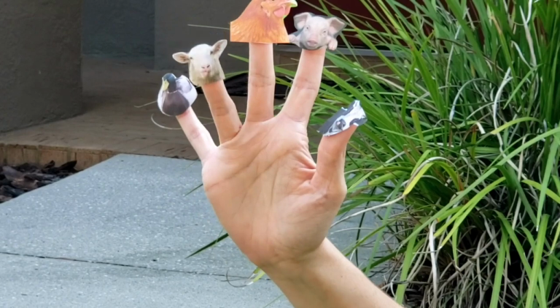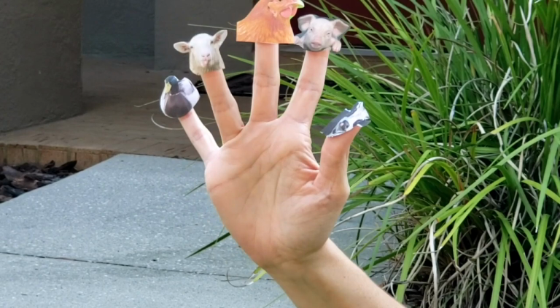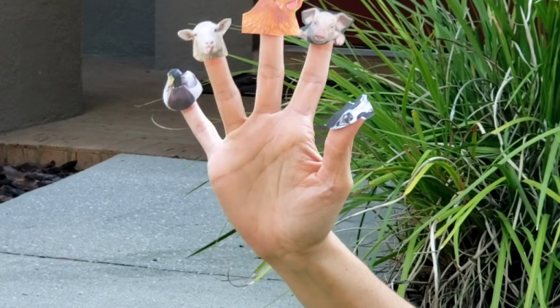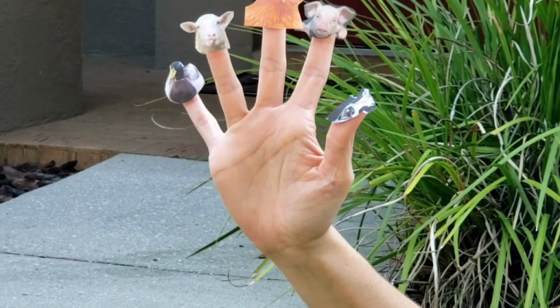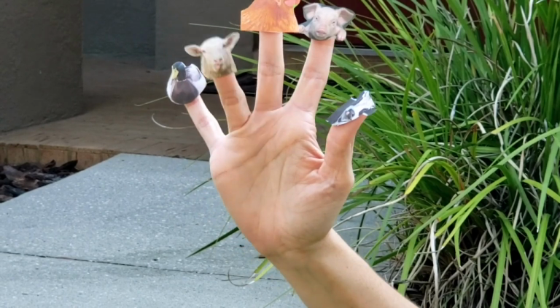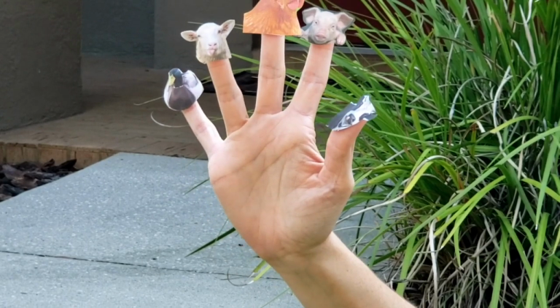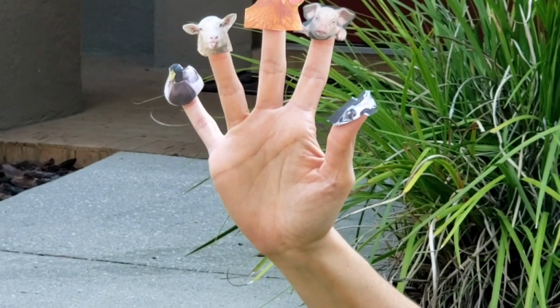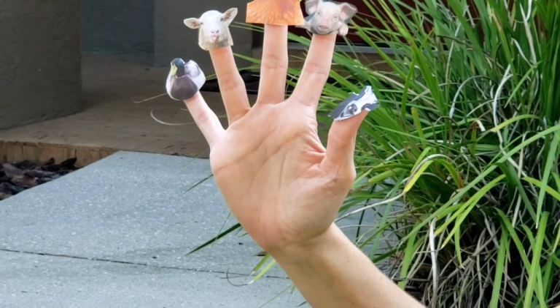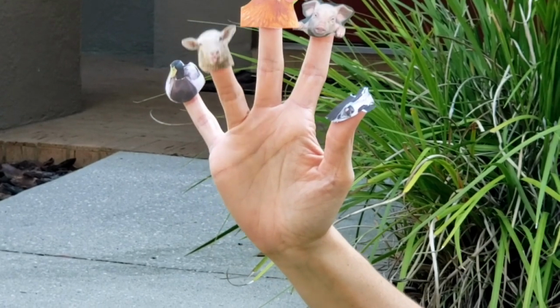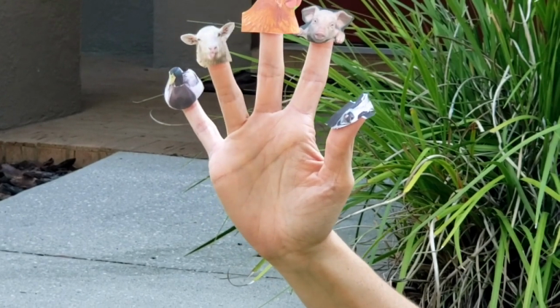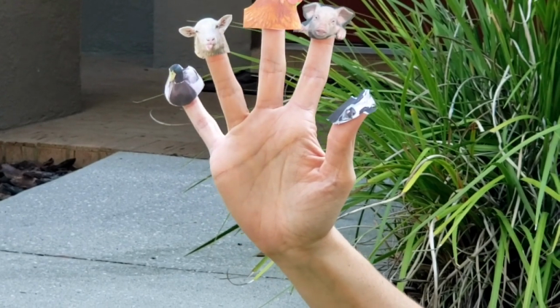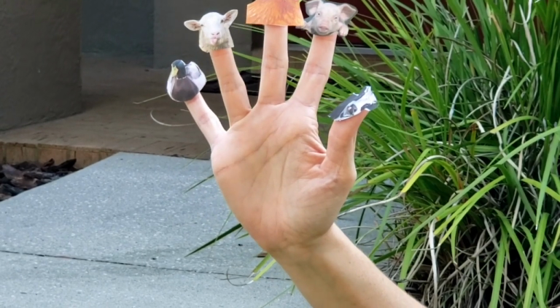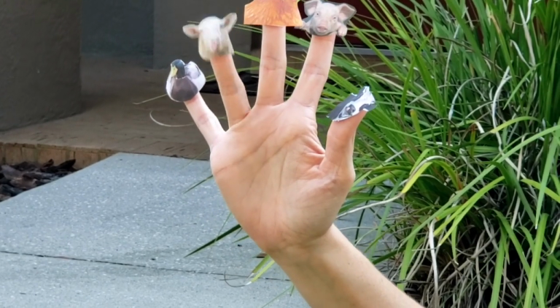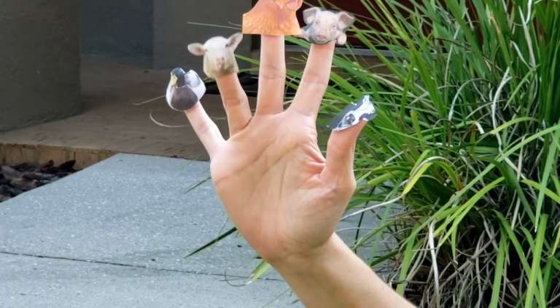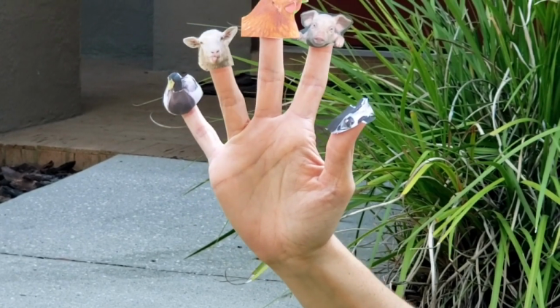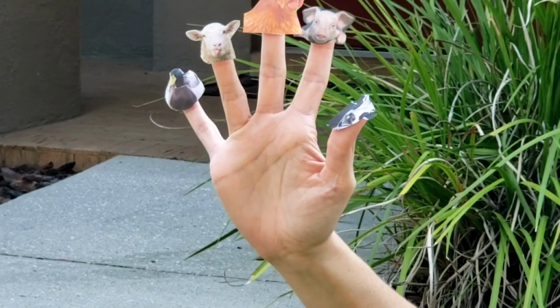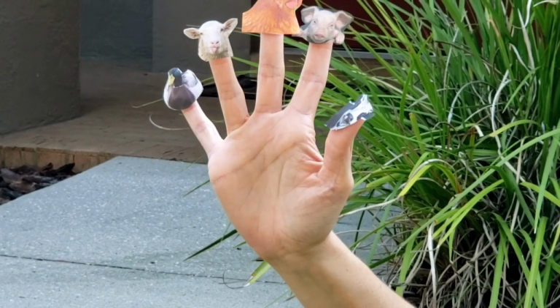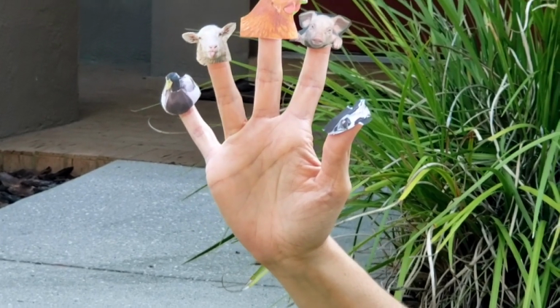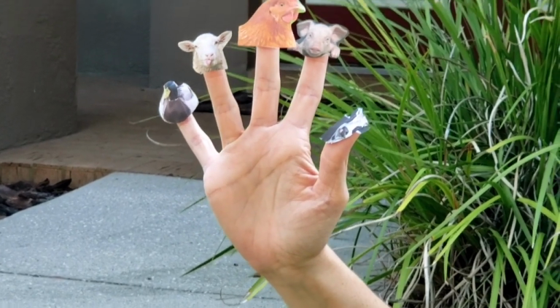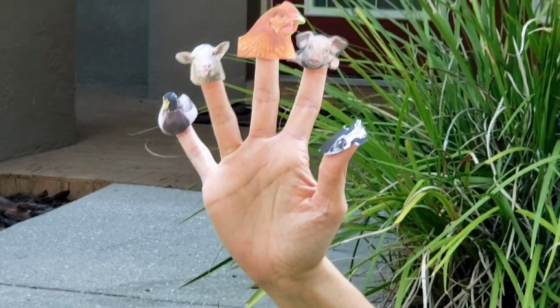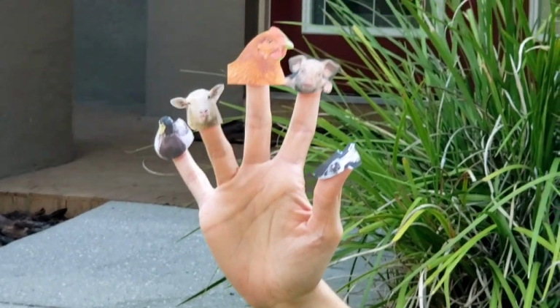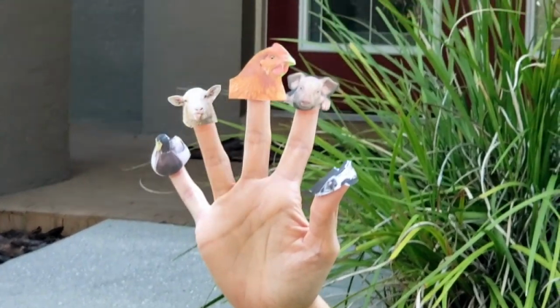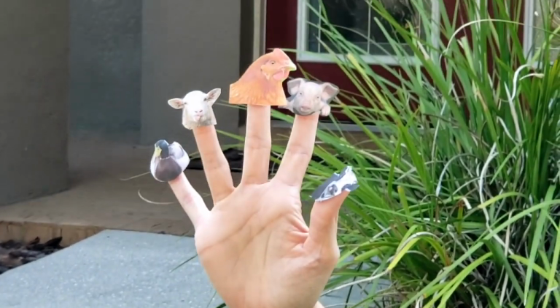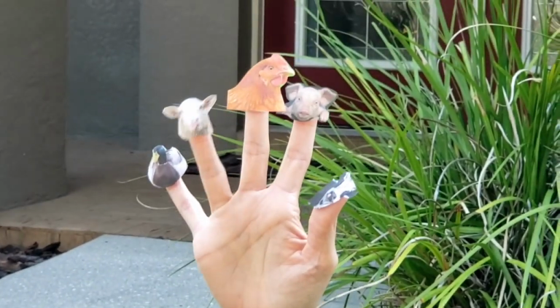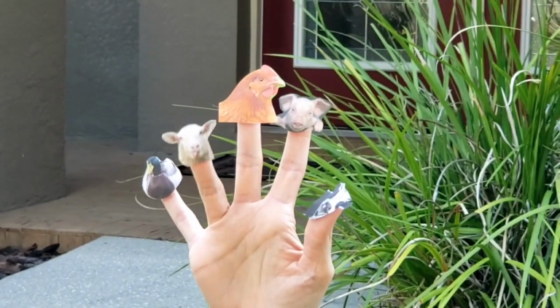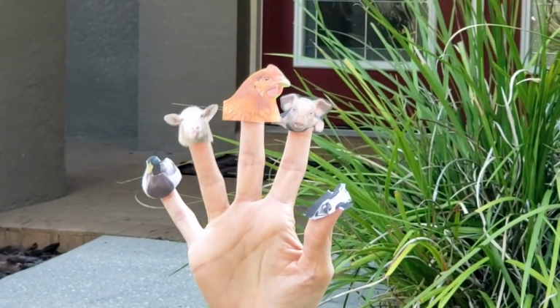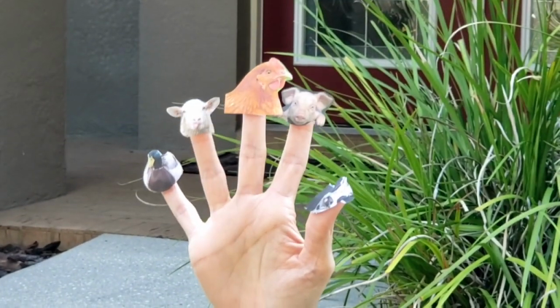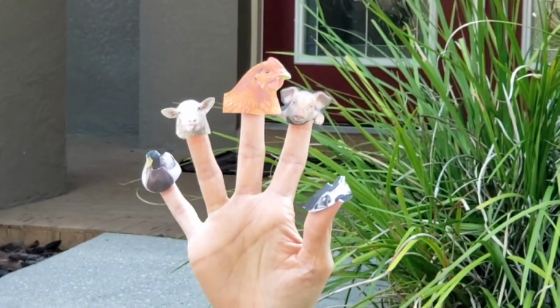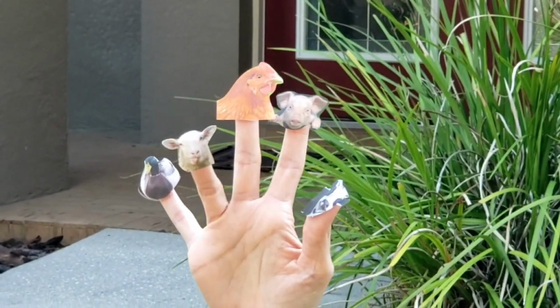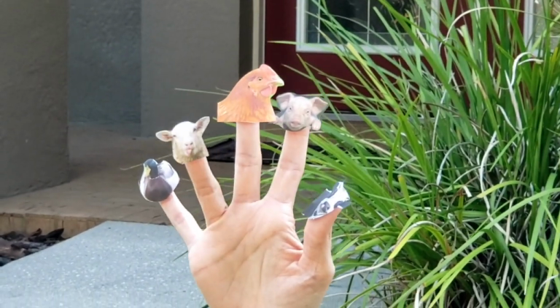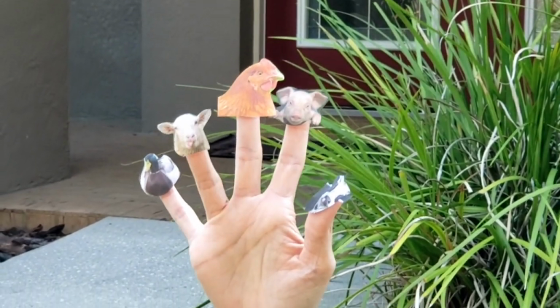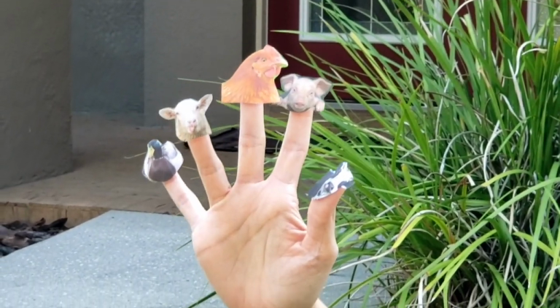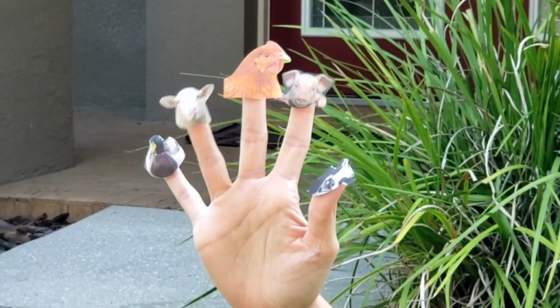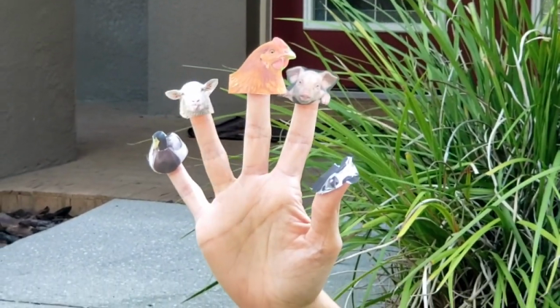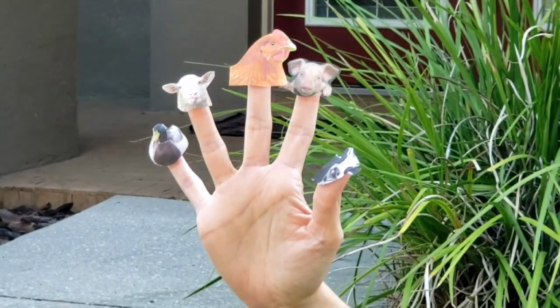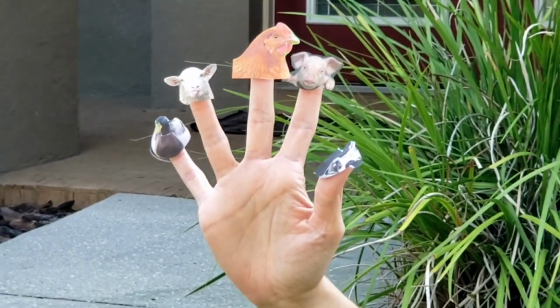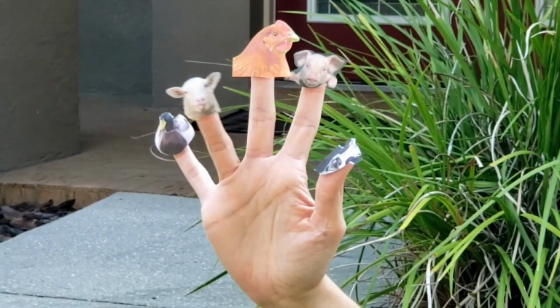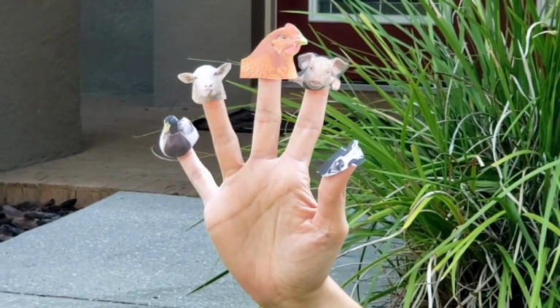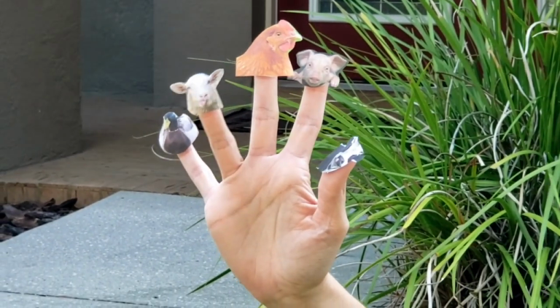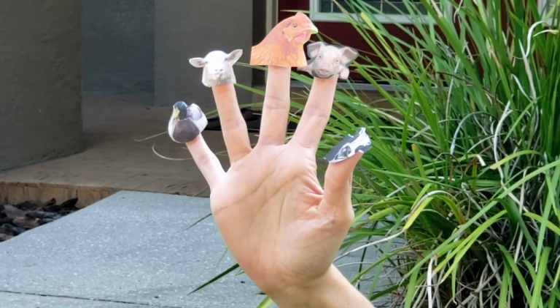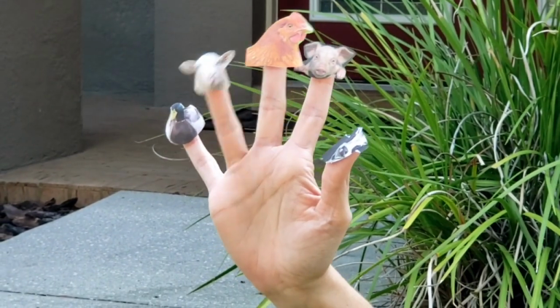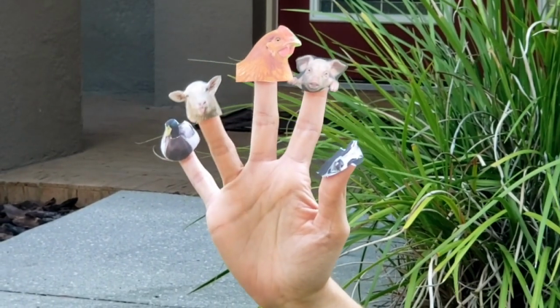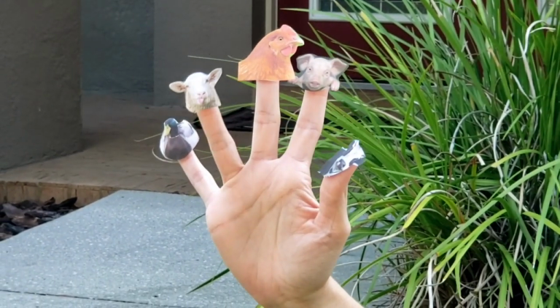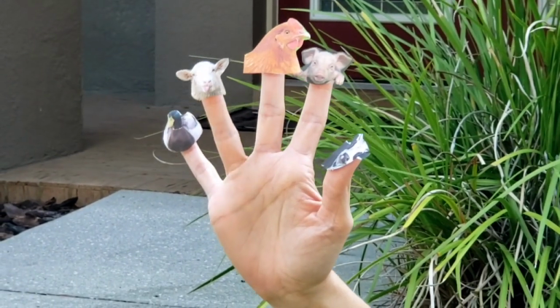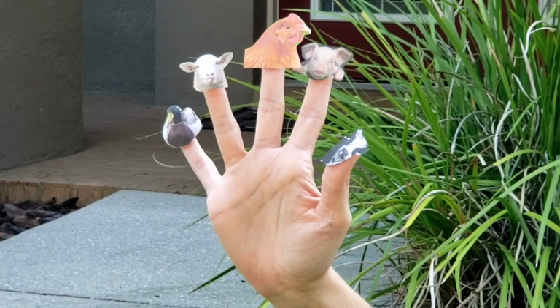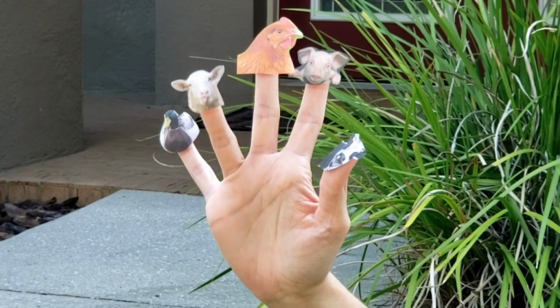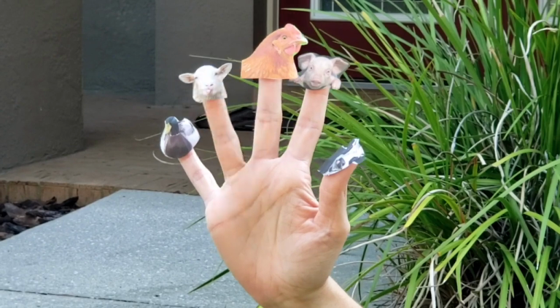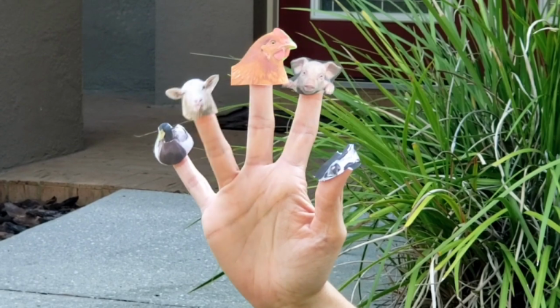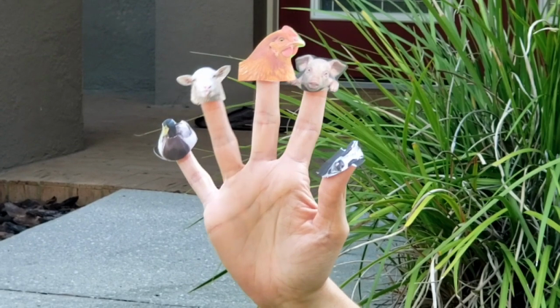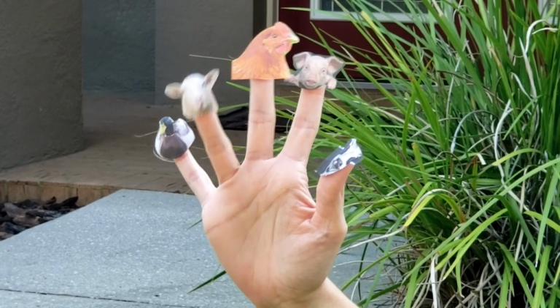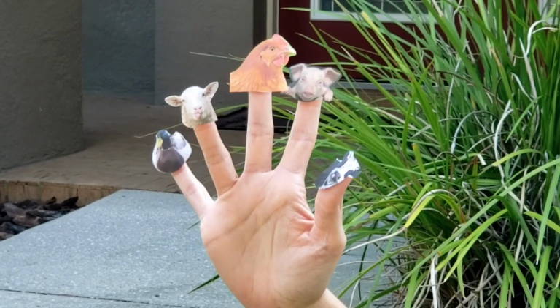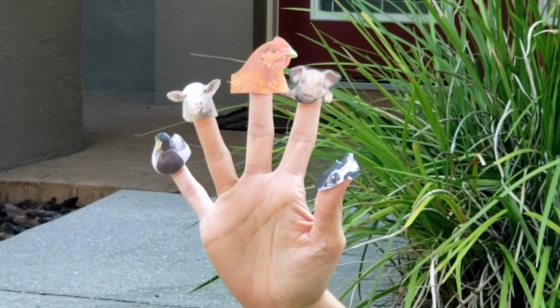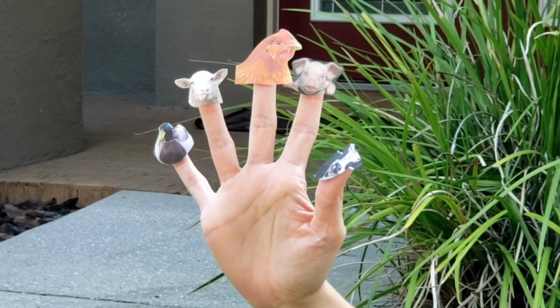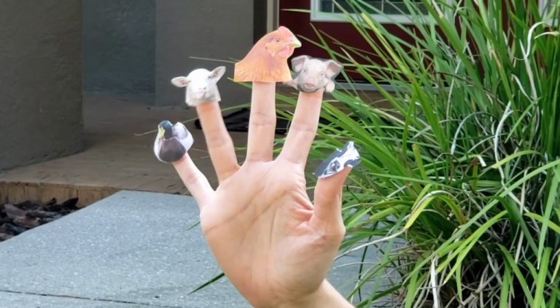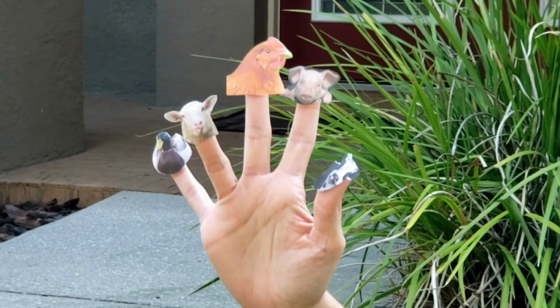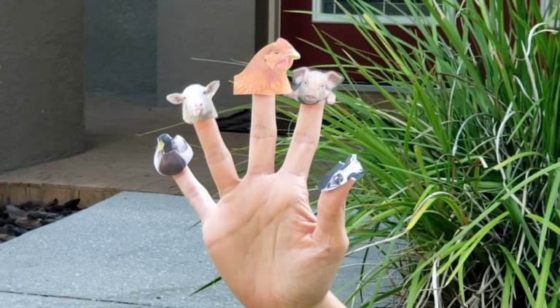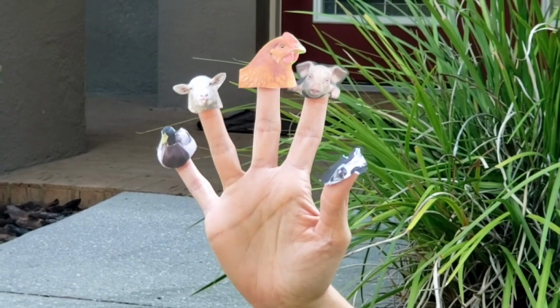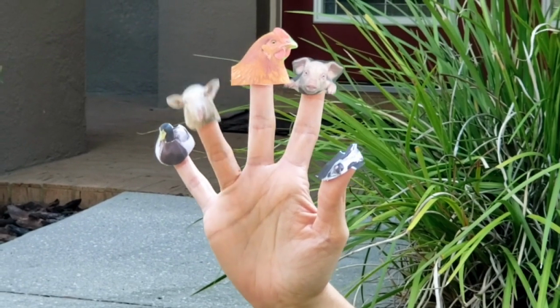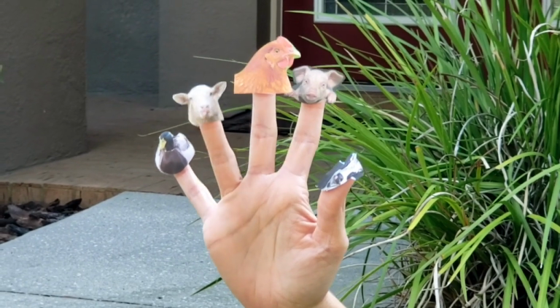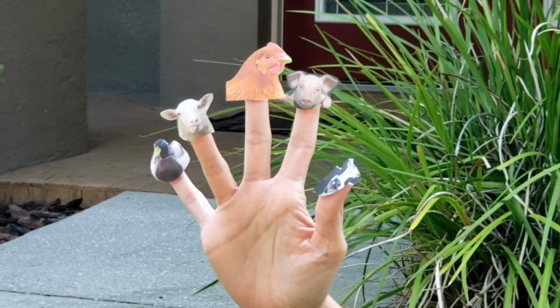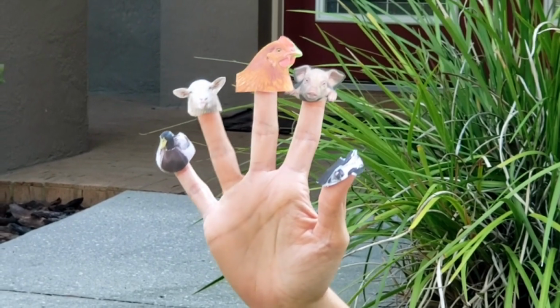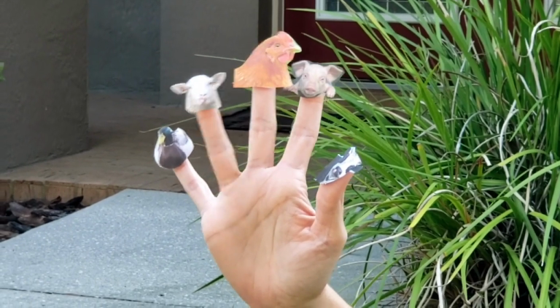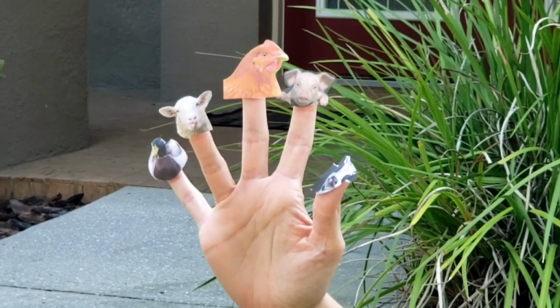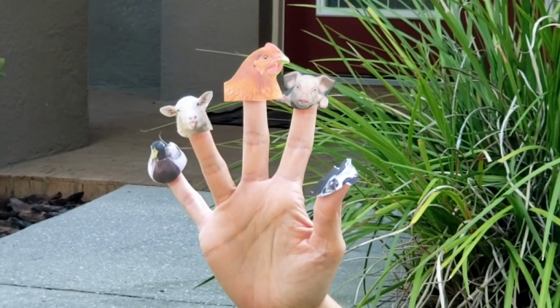Sheep finger, sheep finger, where are you? Here I am, here I am, how do you do?